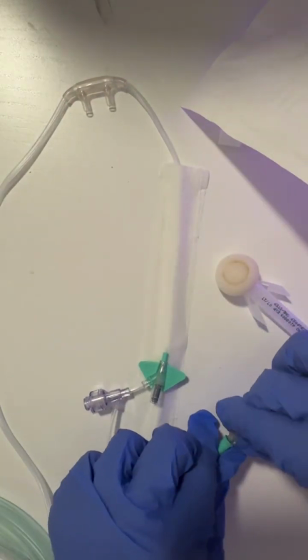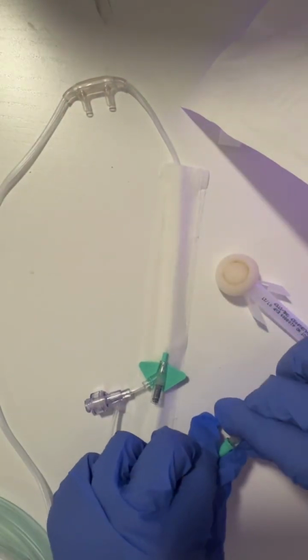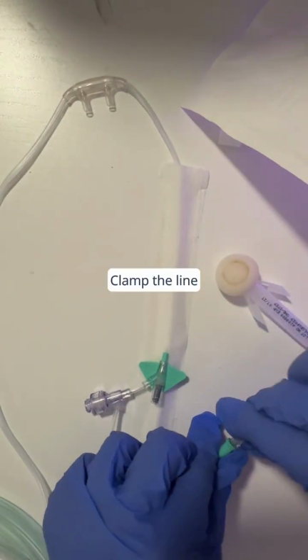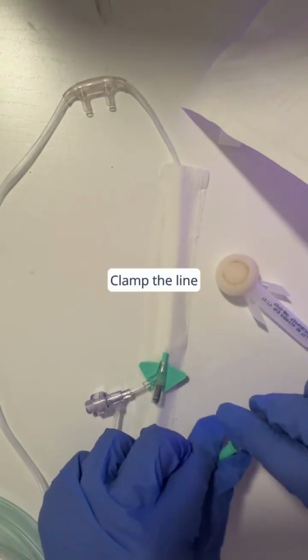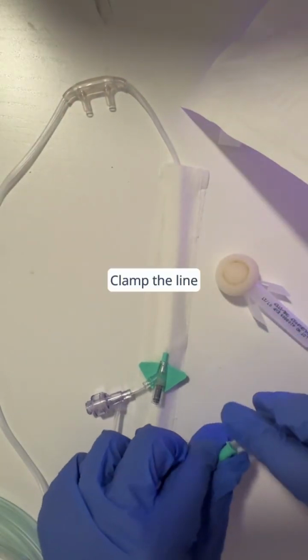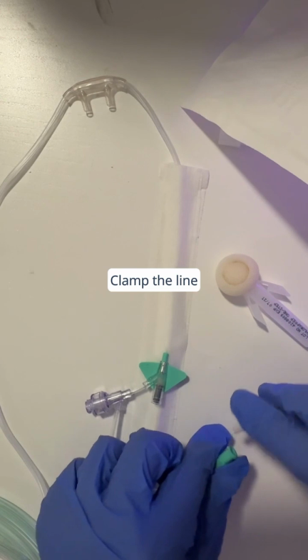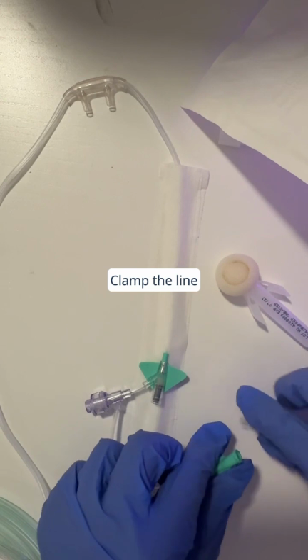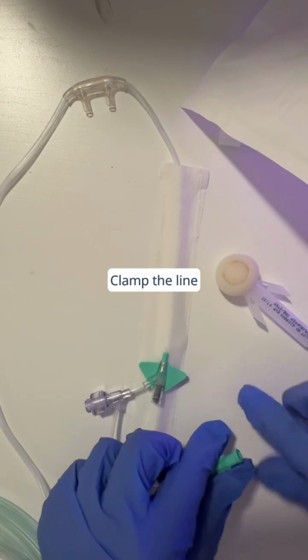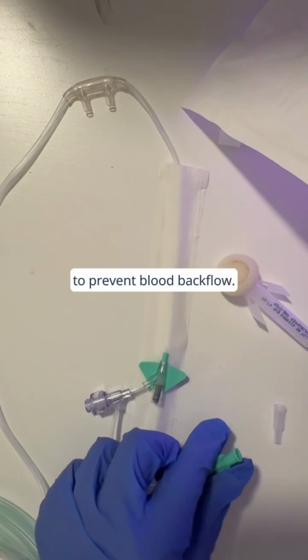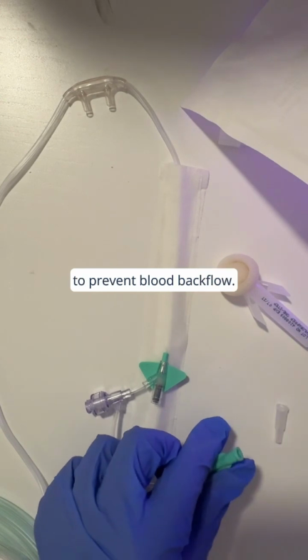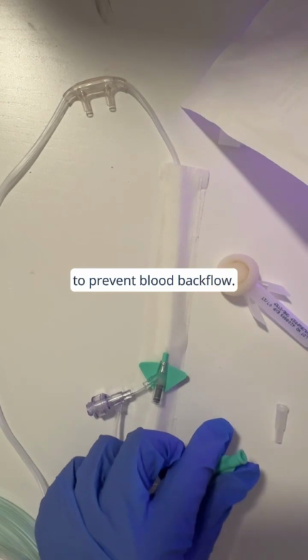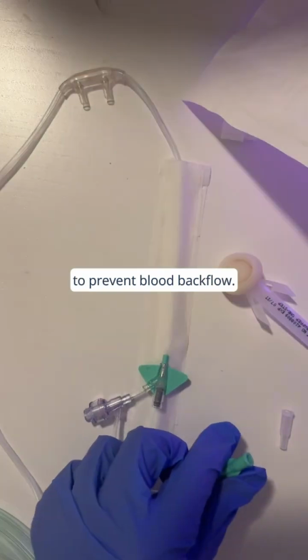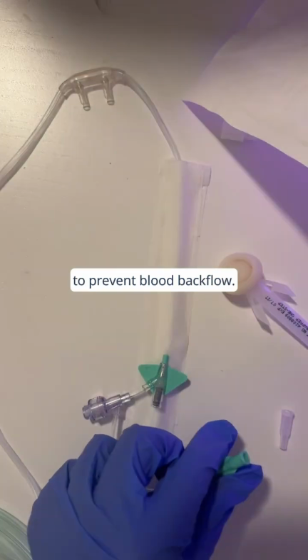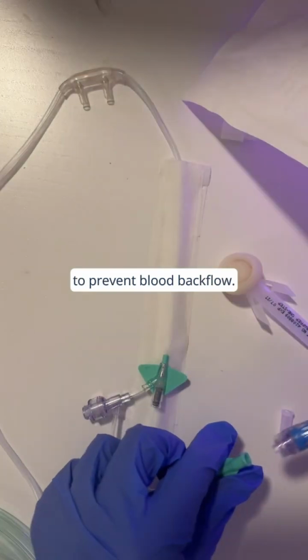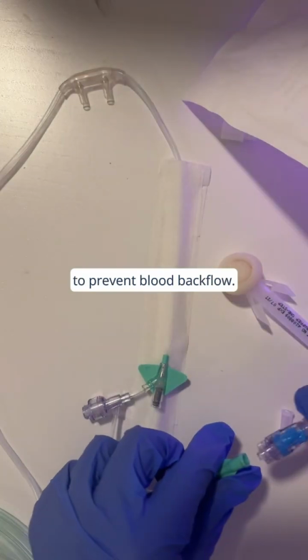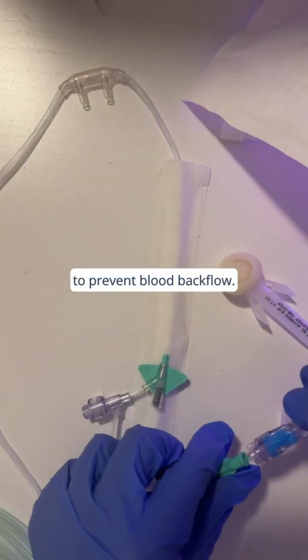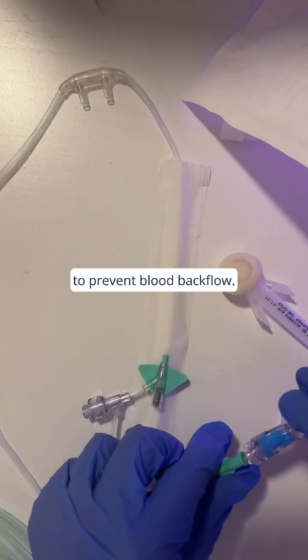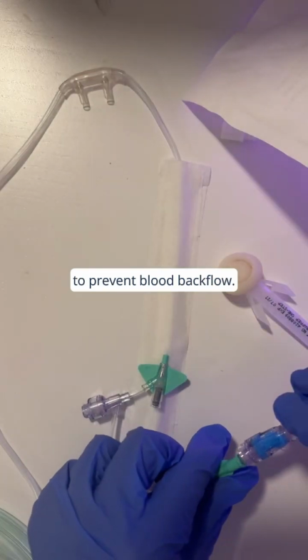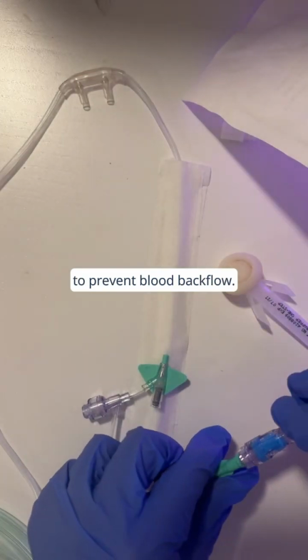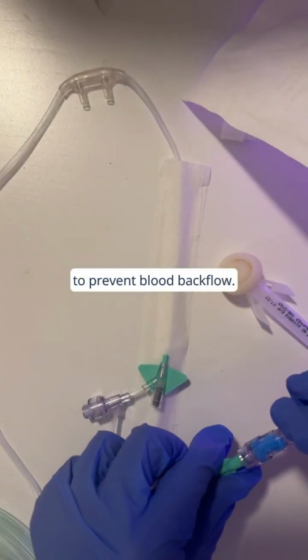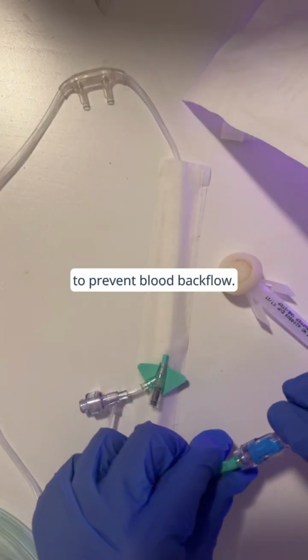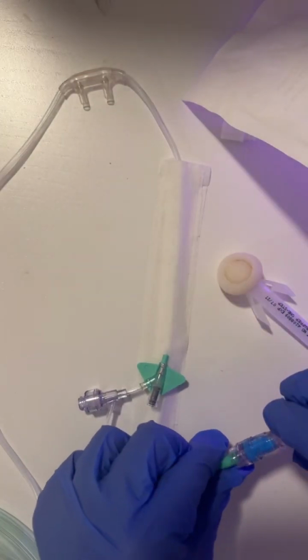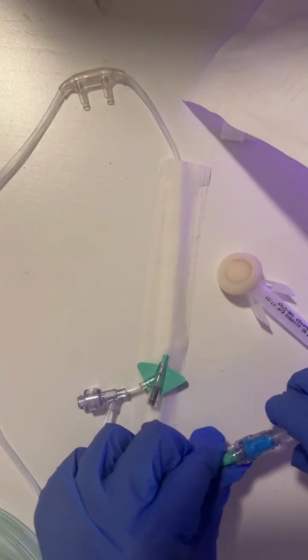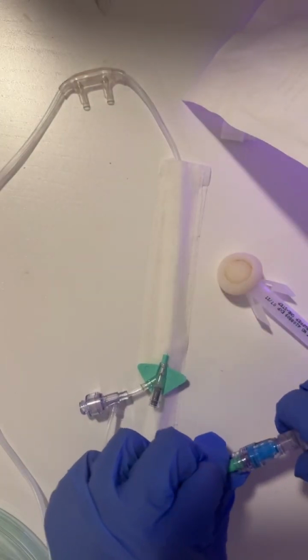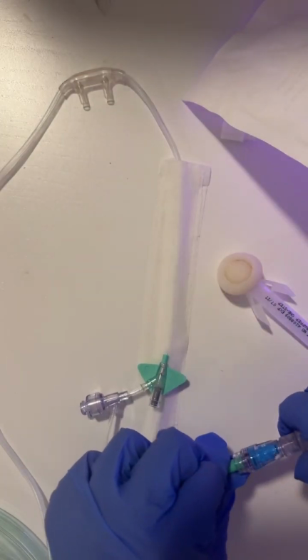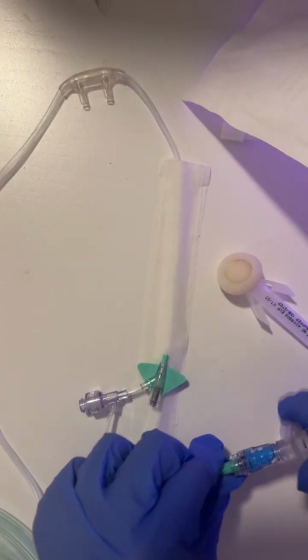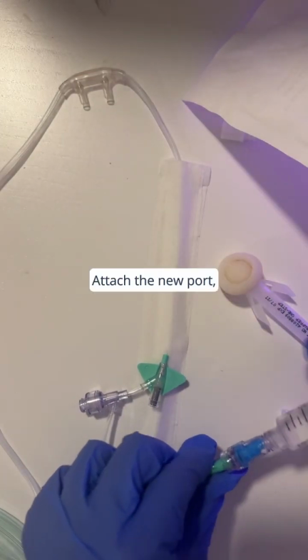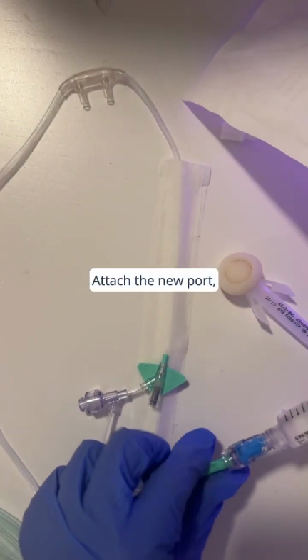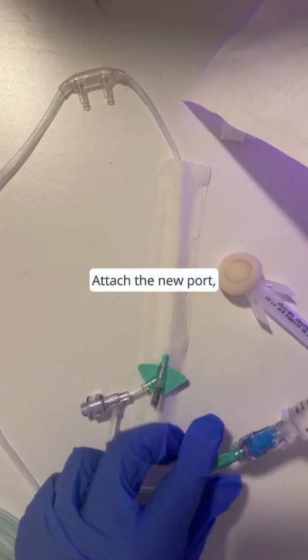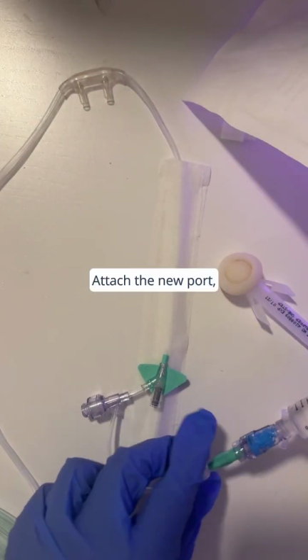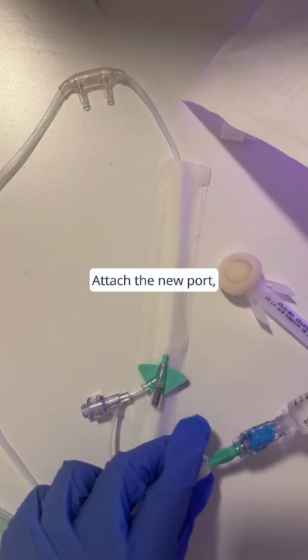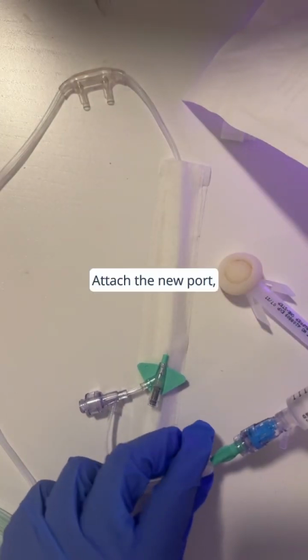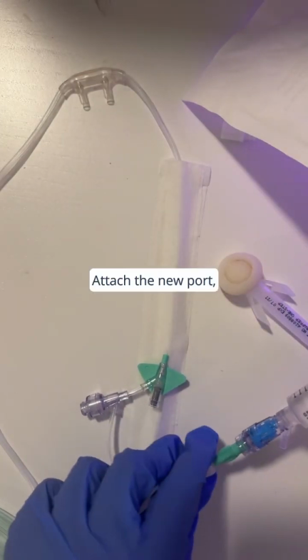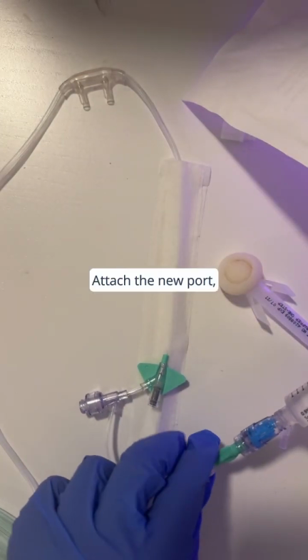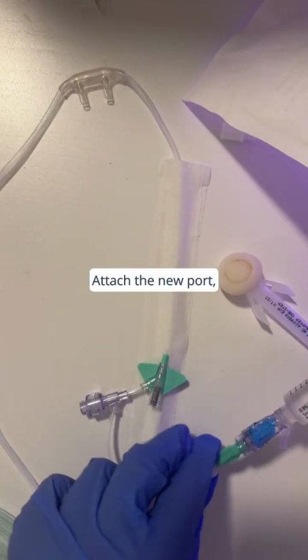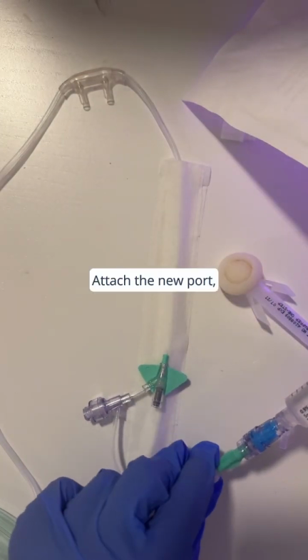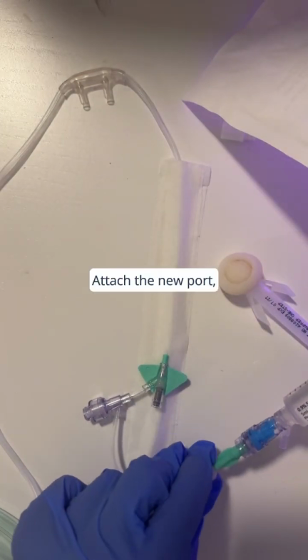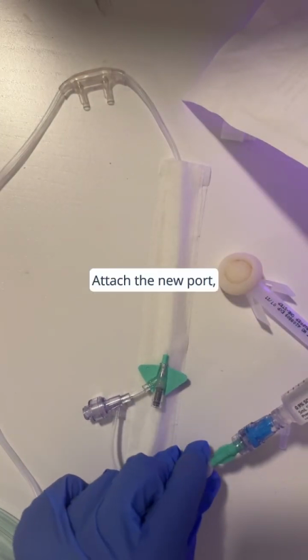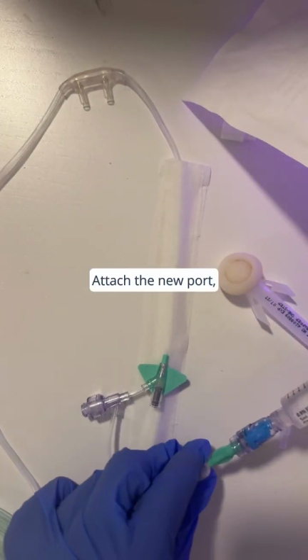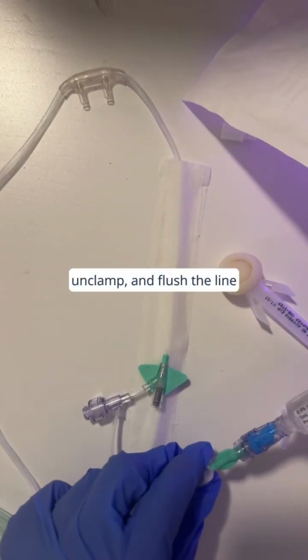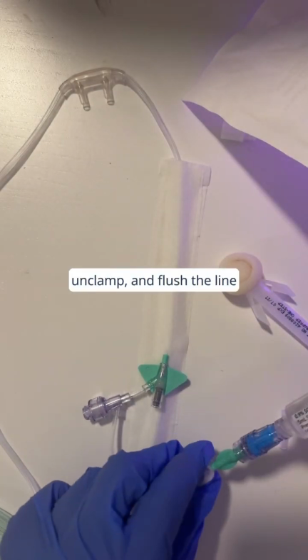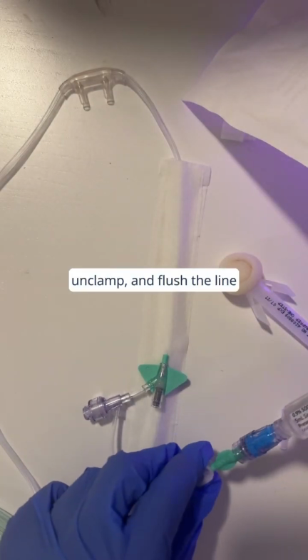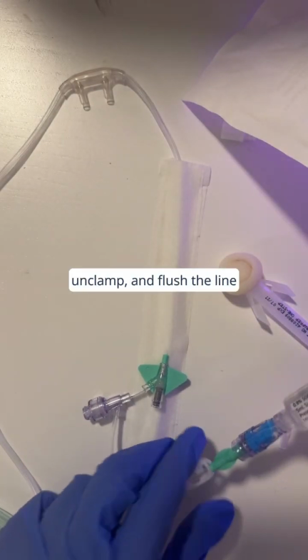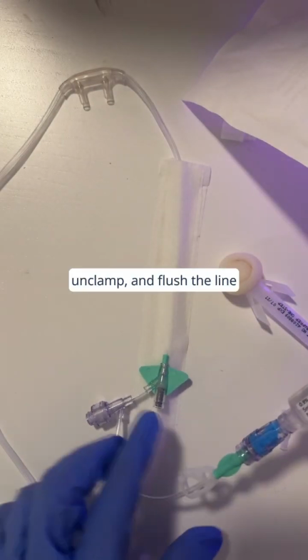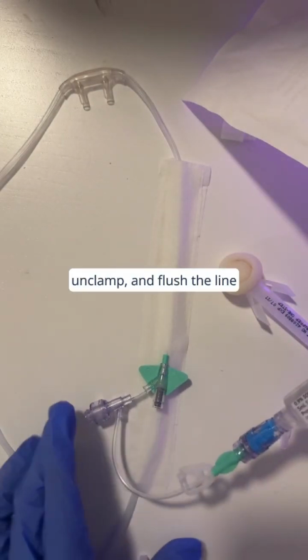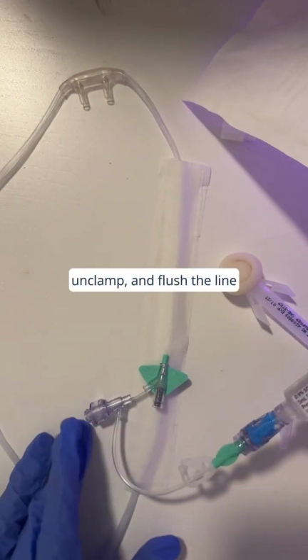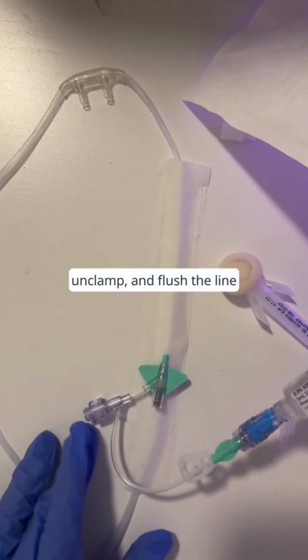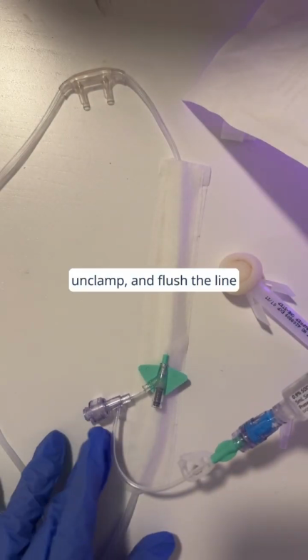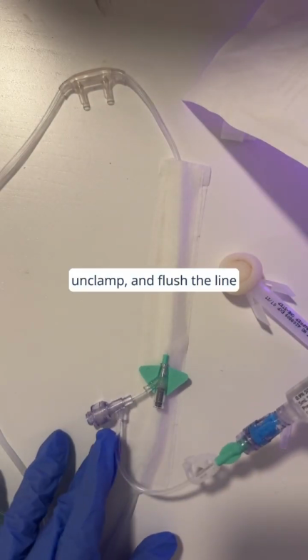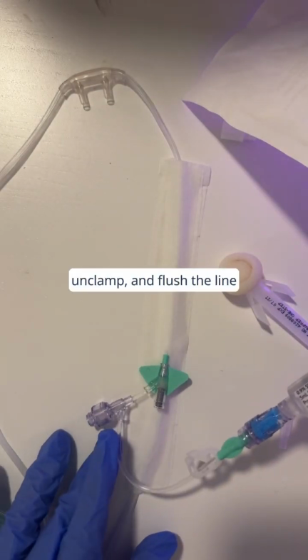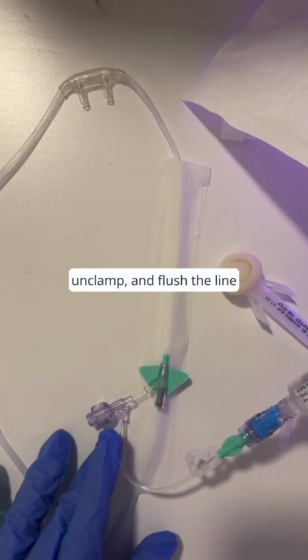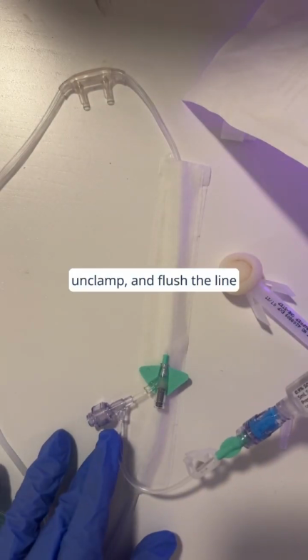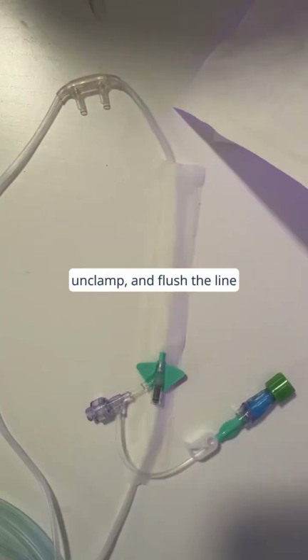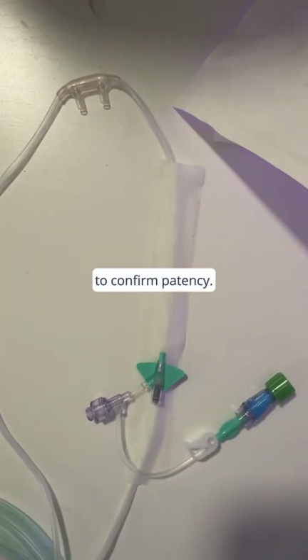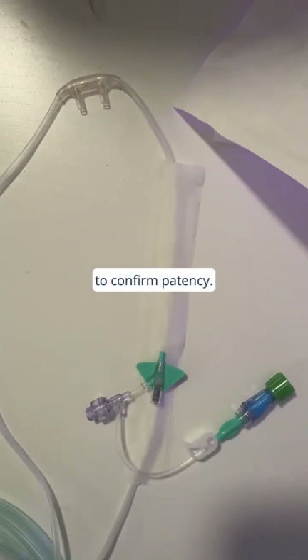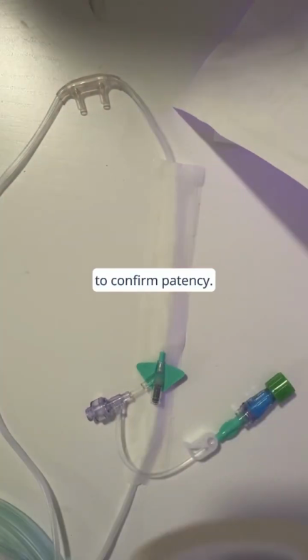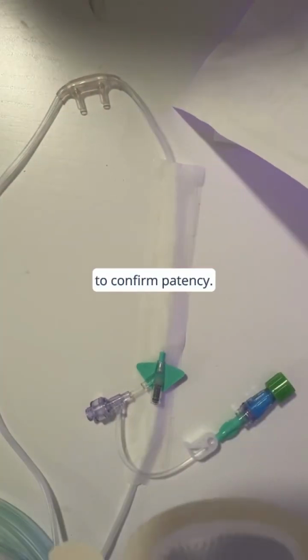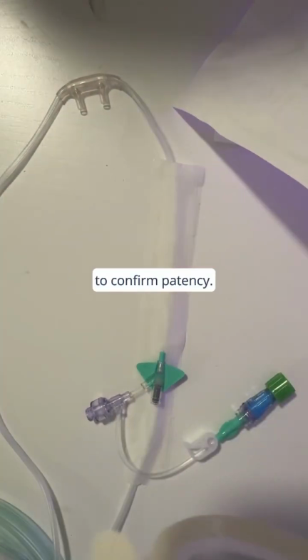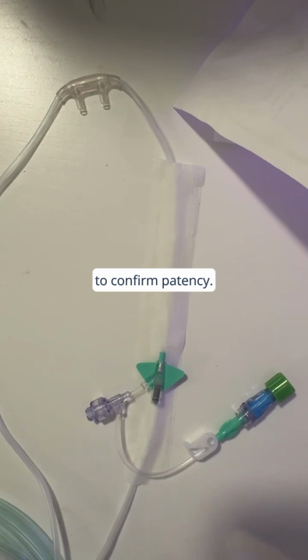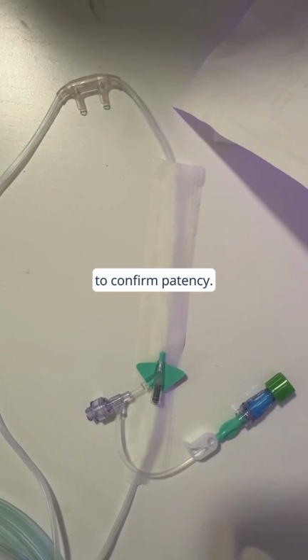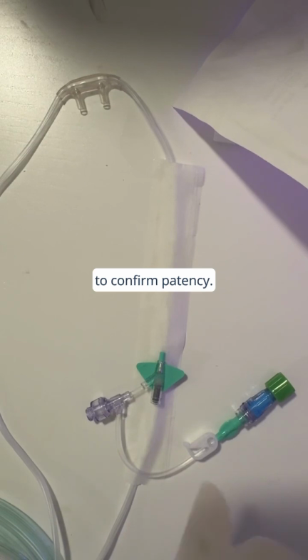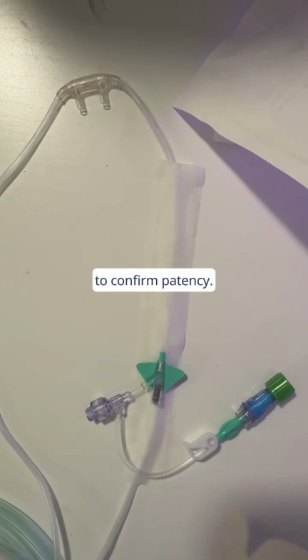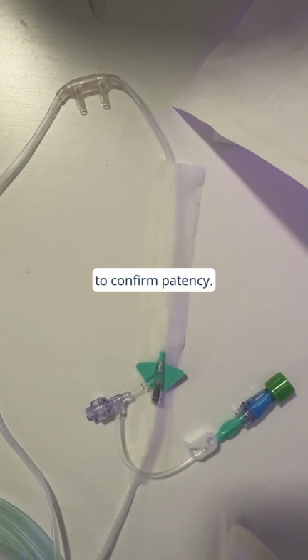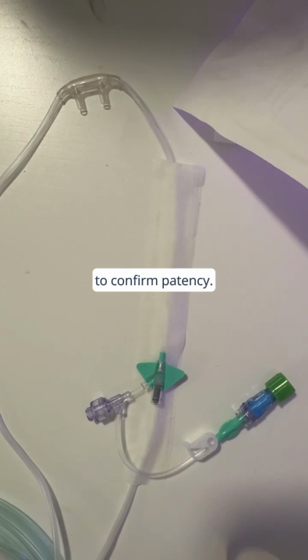Clamp the line to prevent blood backflow. Attach the new port, unclamp, and flush the line to confirm patency.